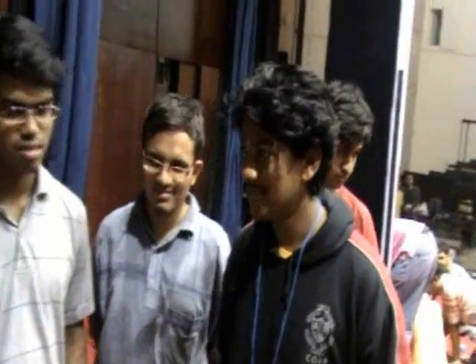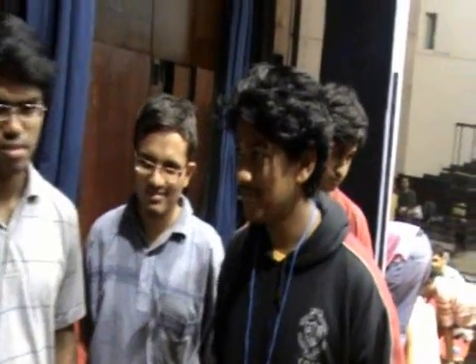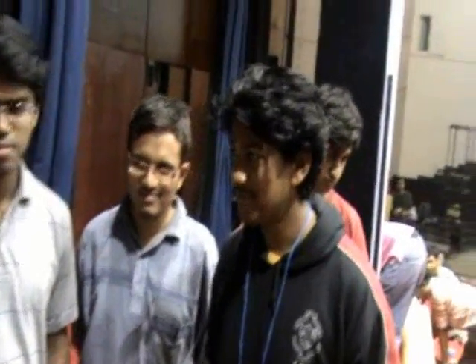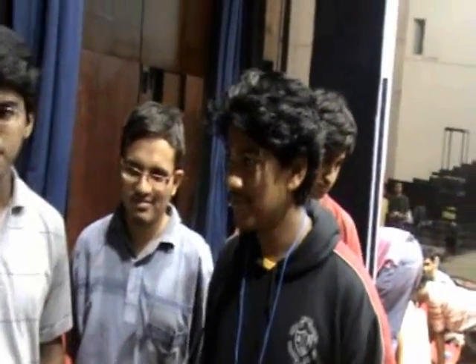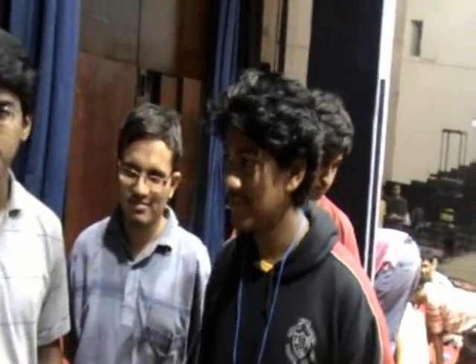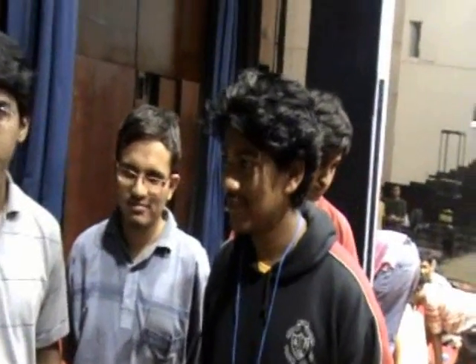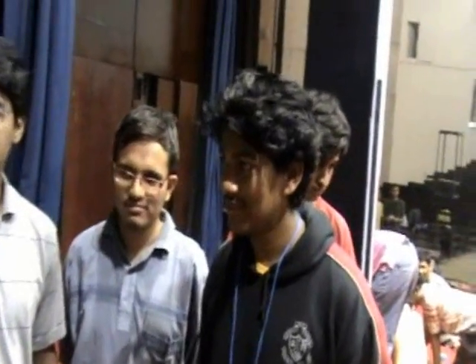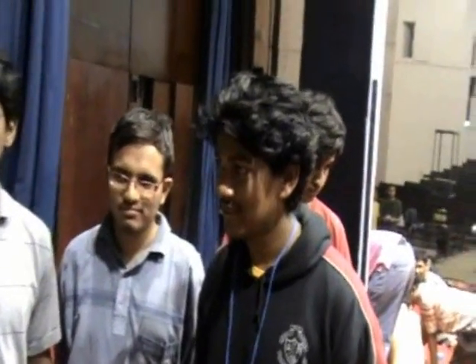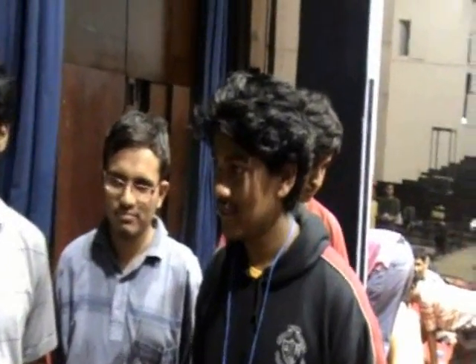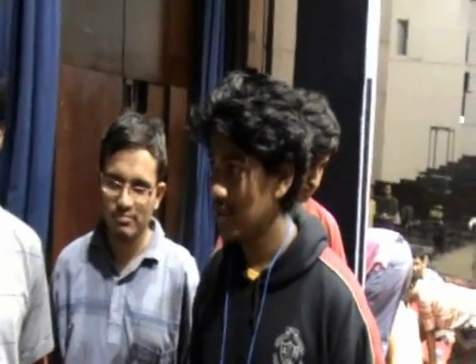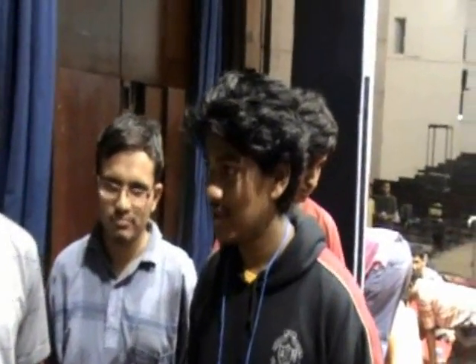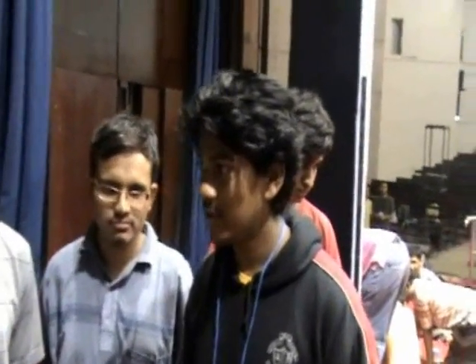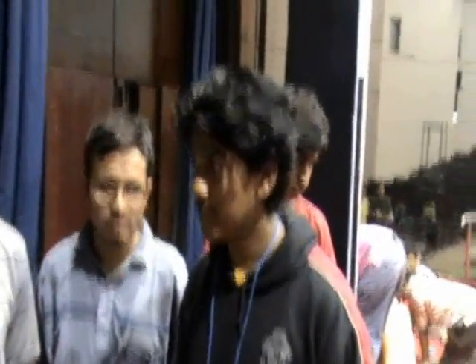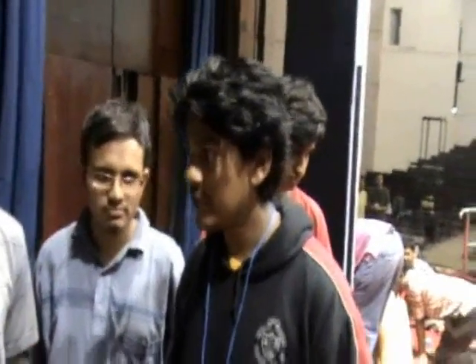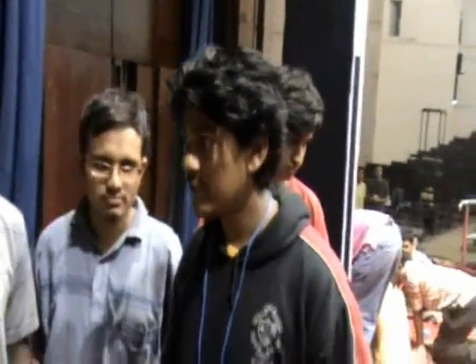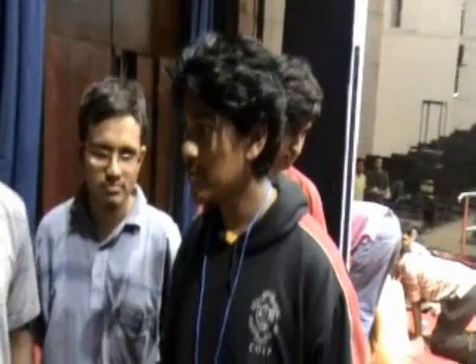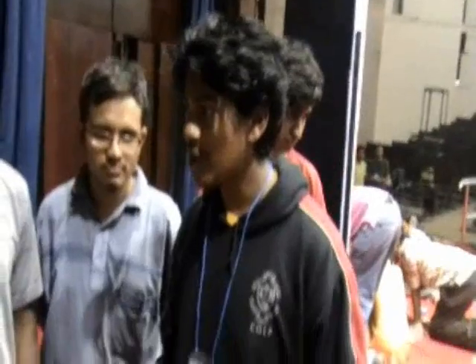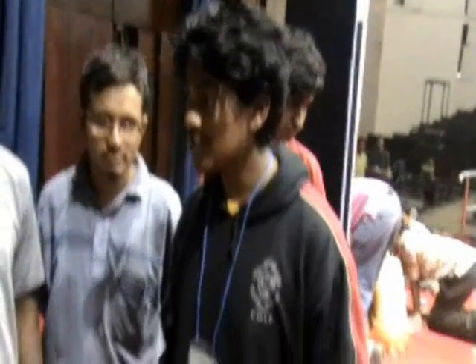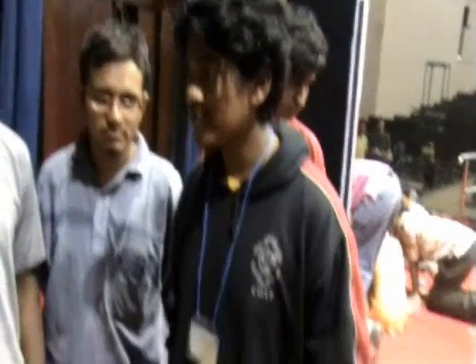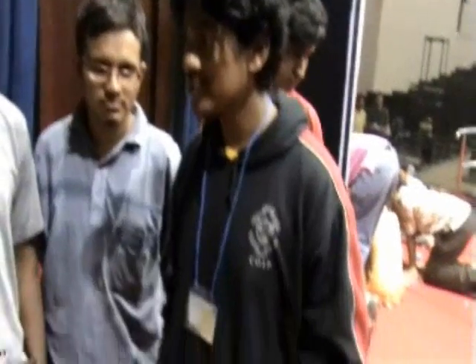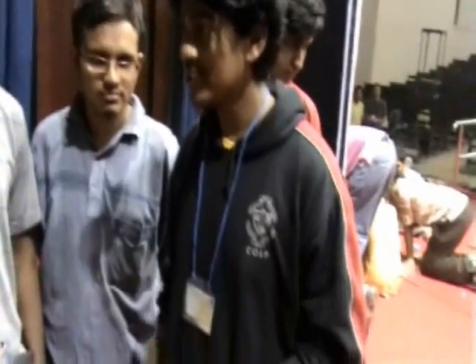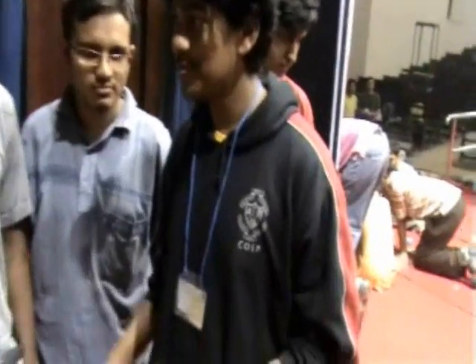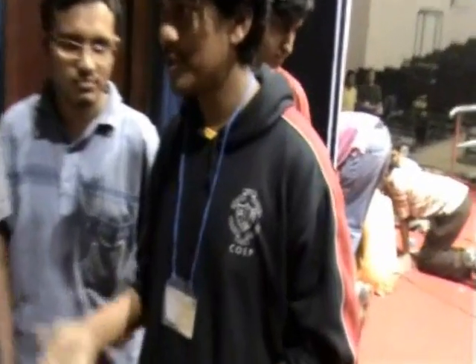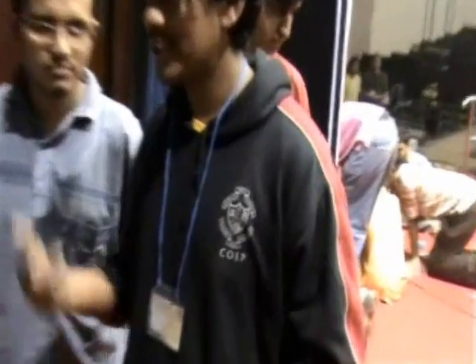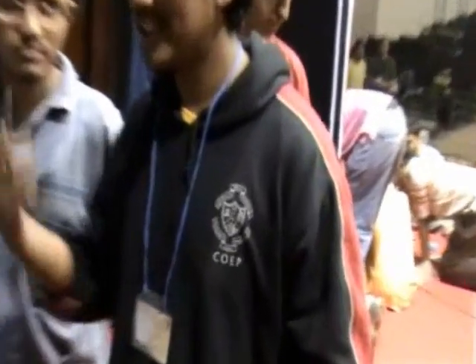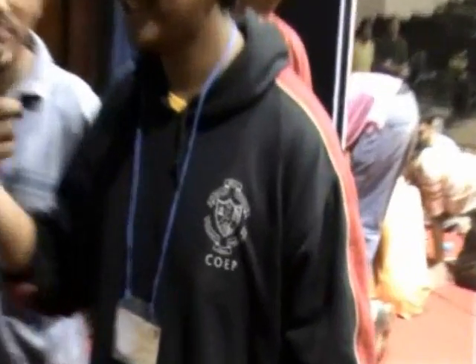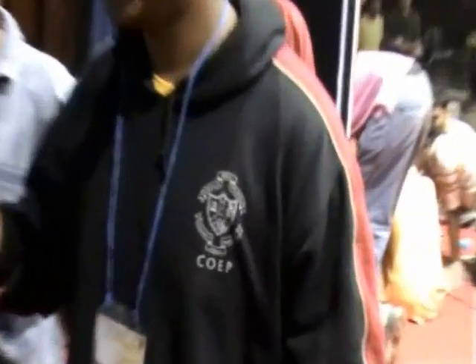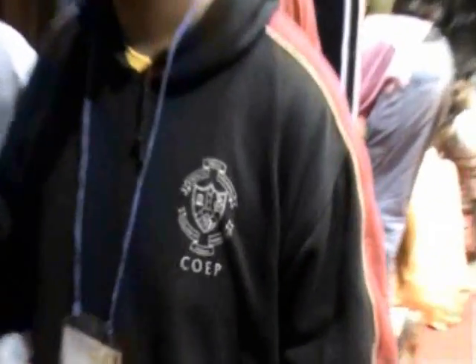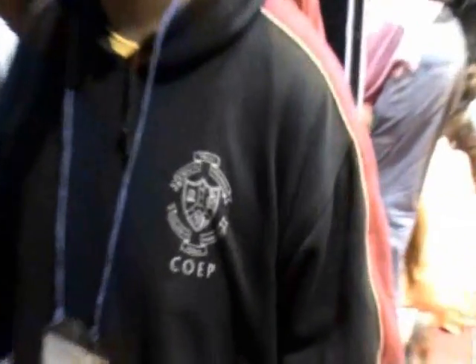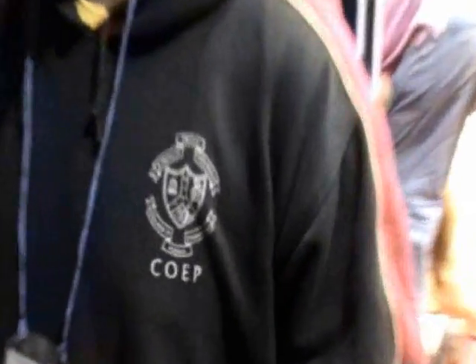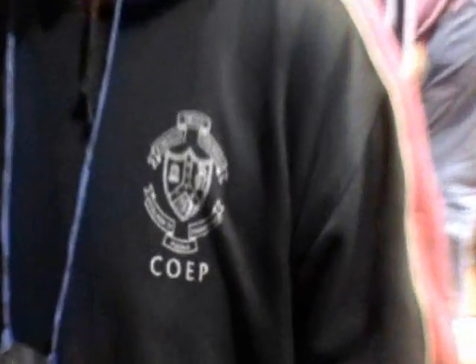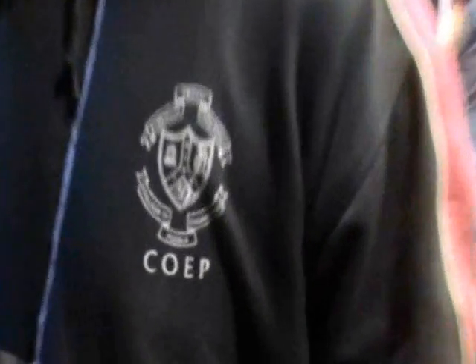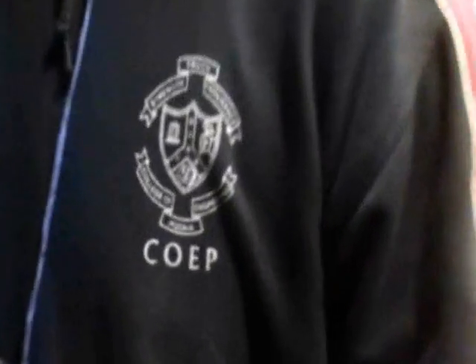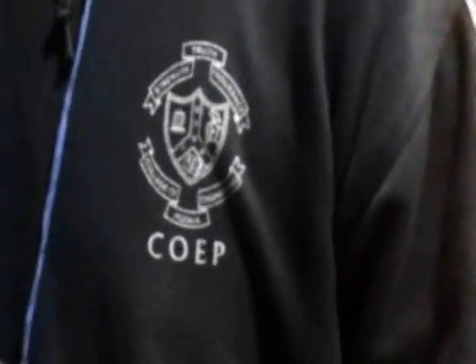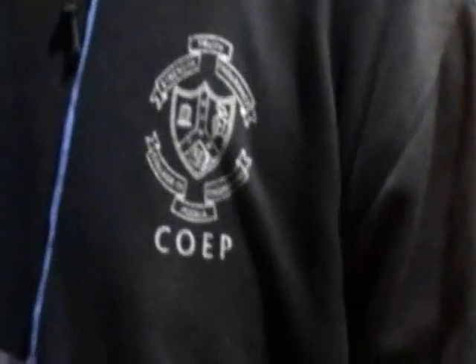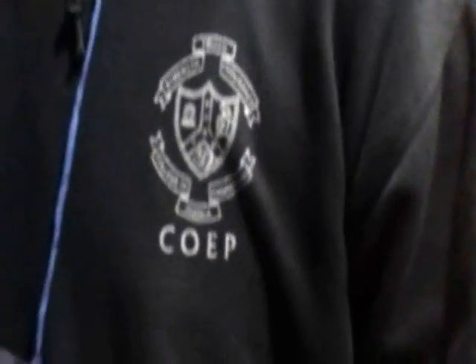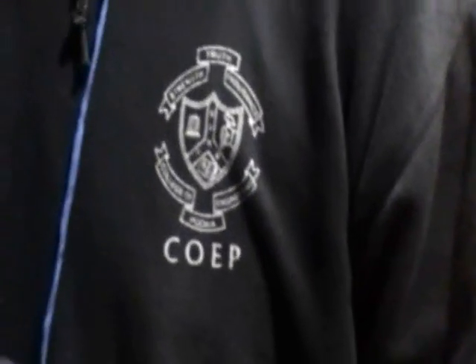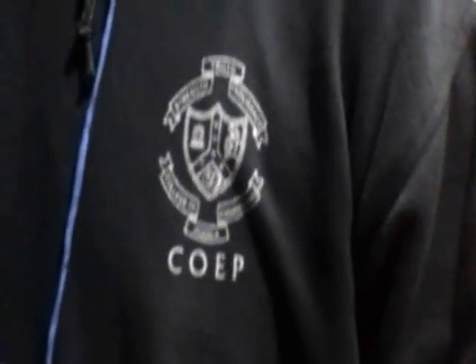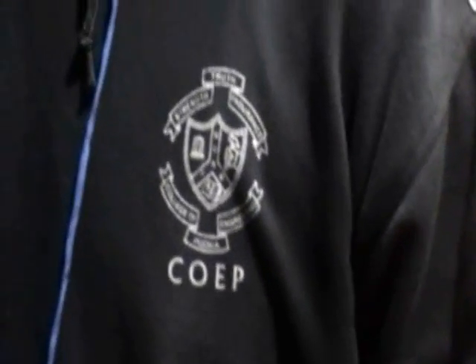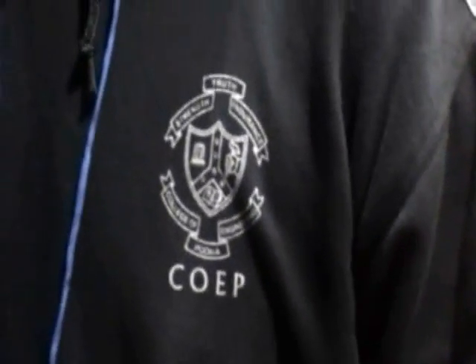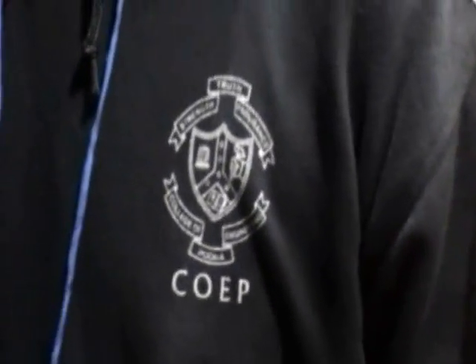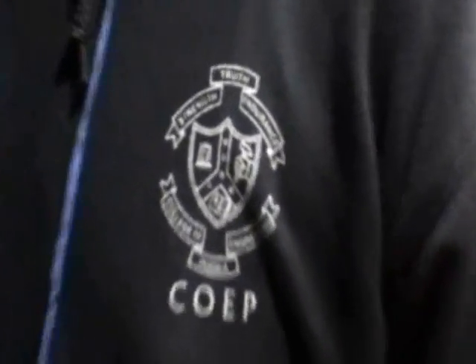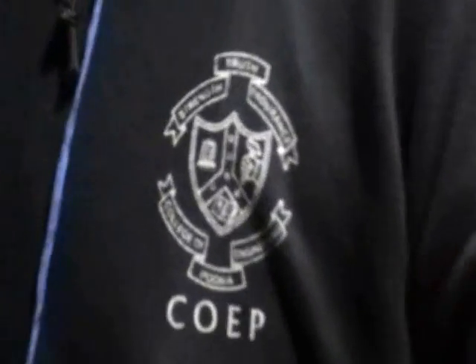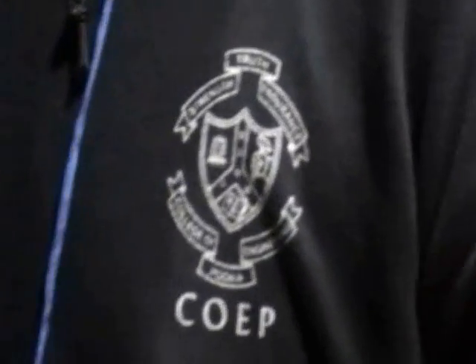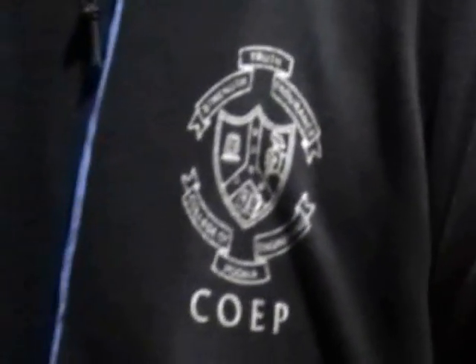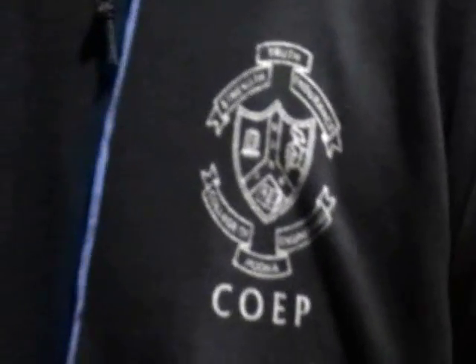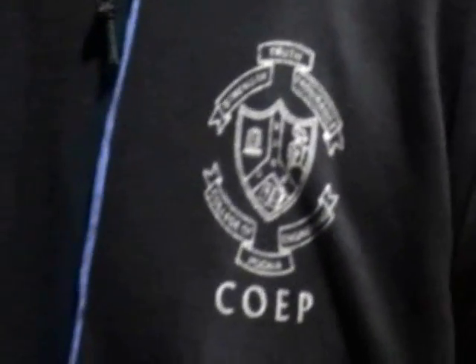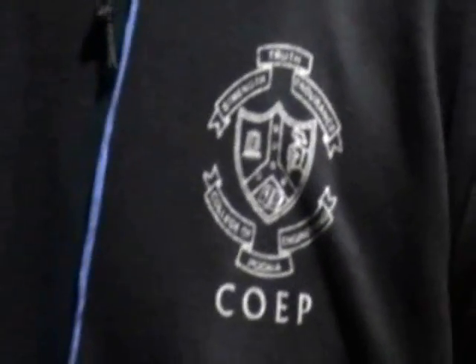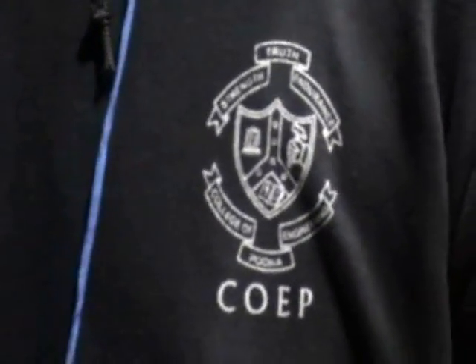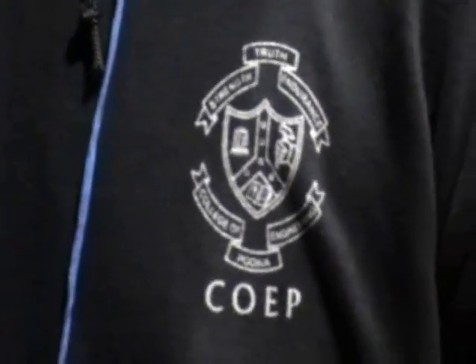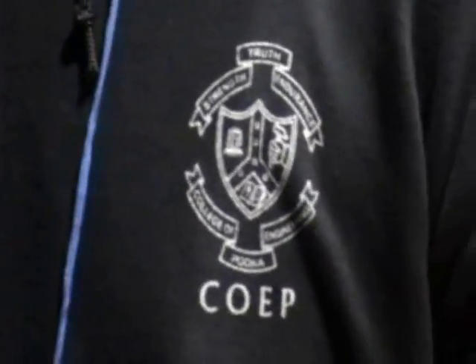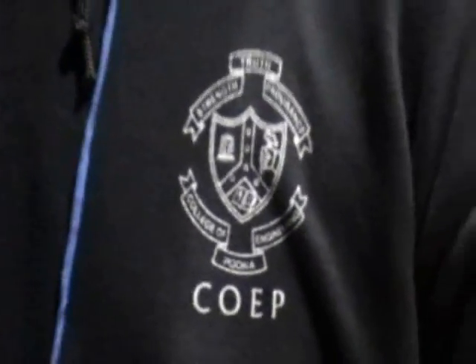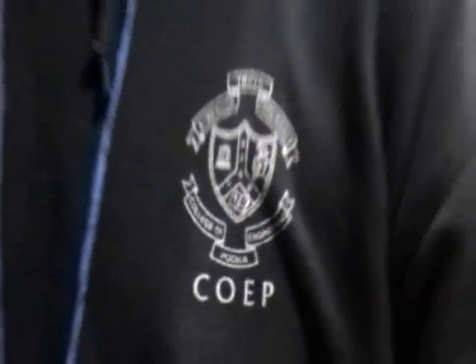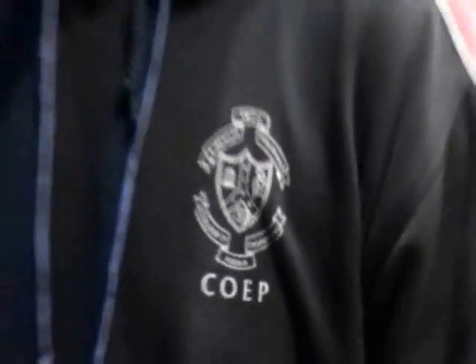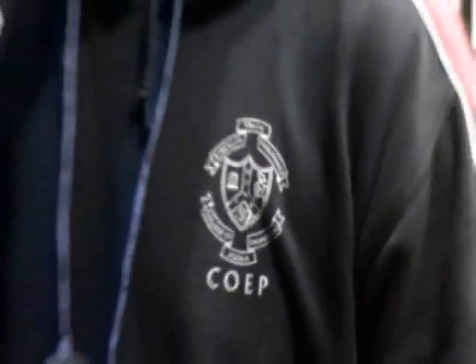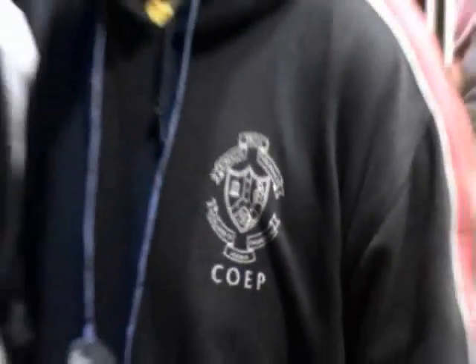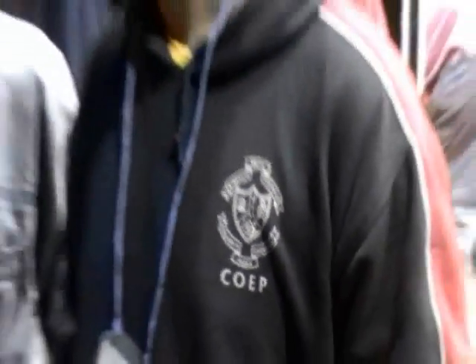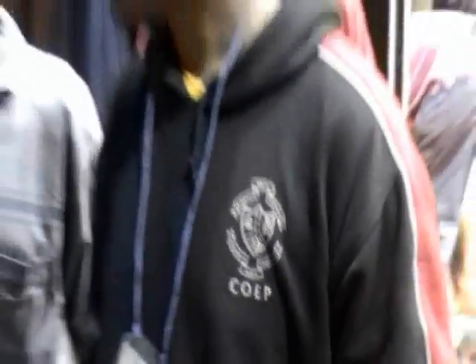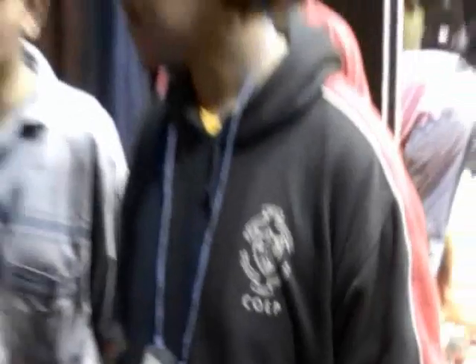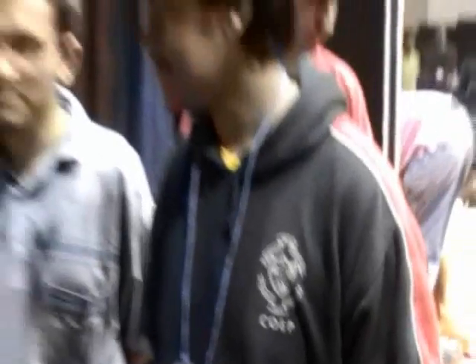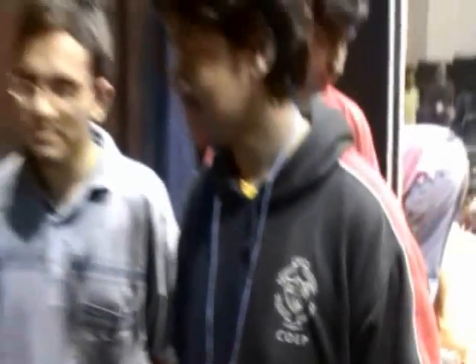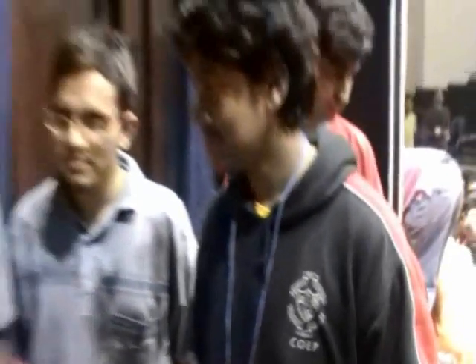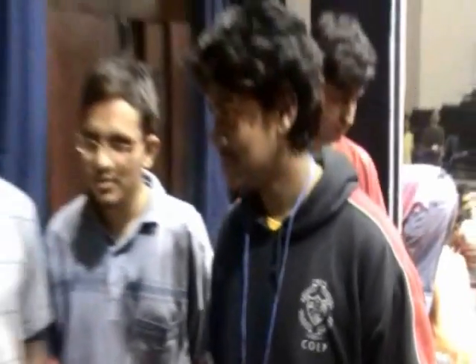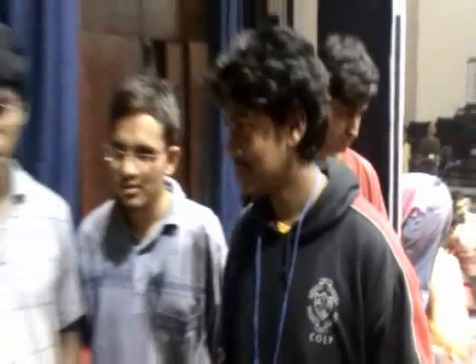And where are you coming from? We are from College of Engineering in Pune. And your name would be? My name is Pratapati. And yours? Sriram.